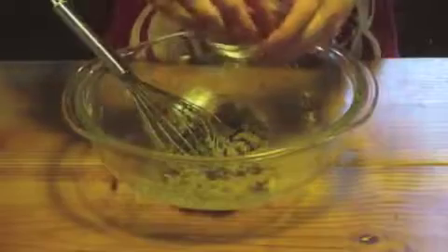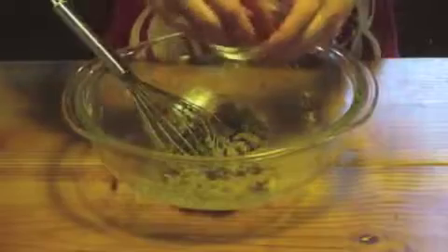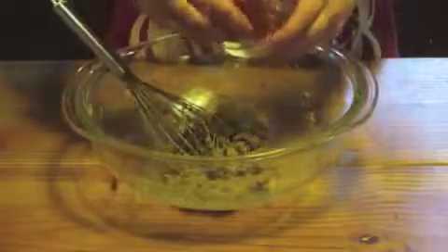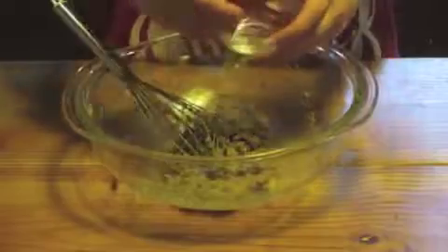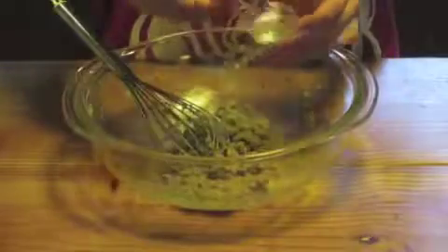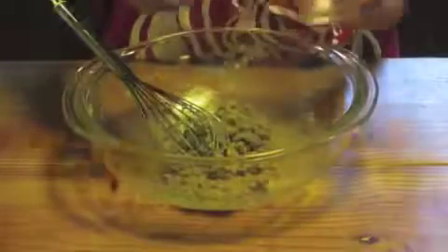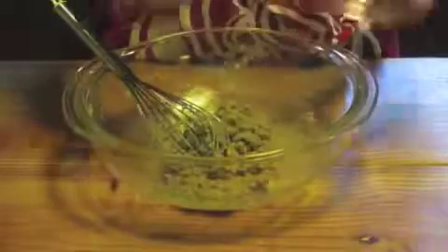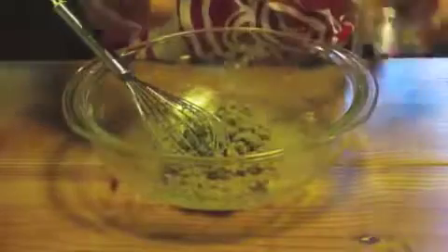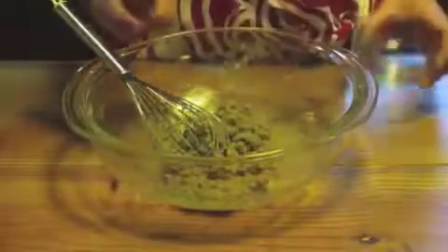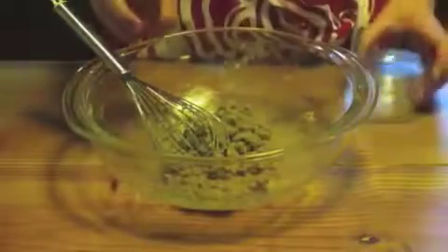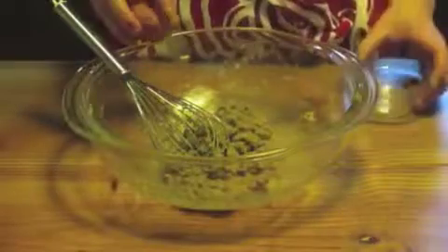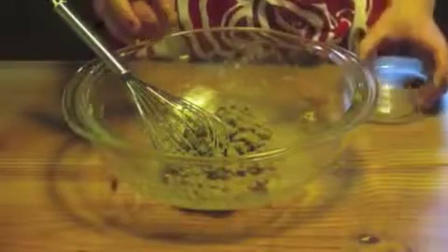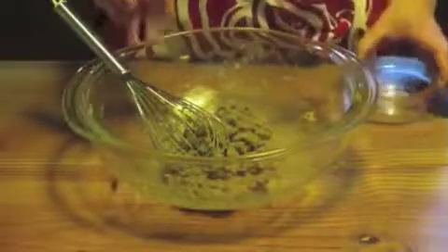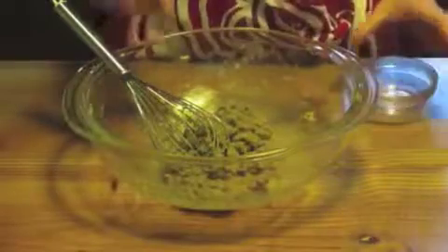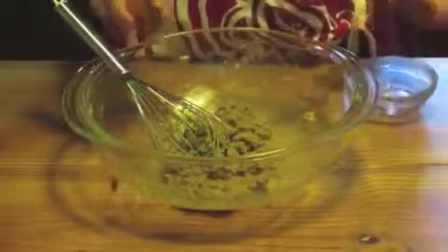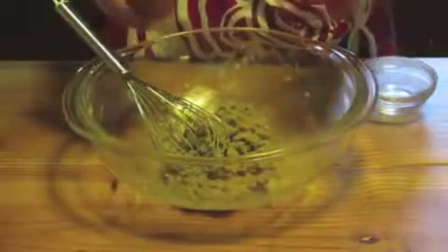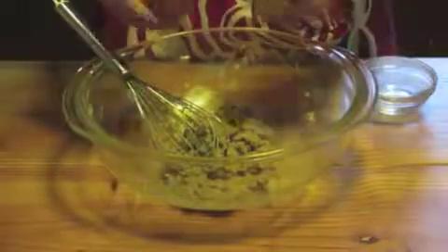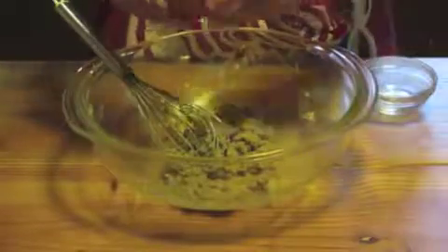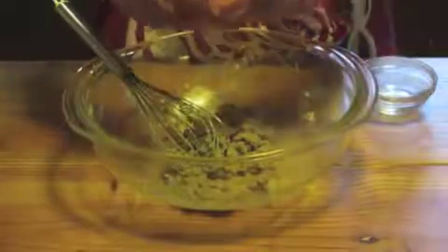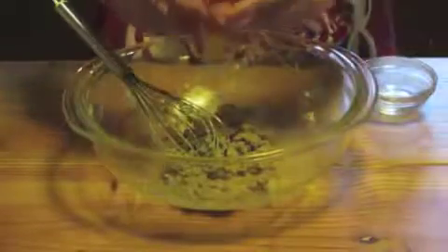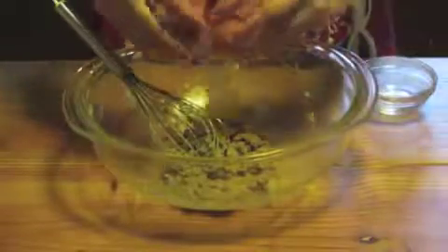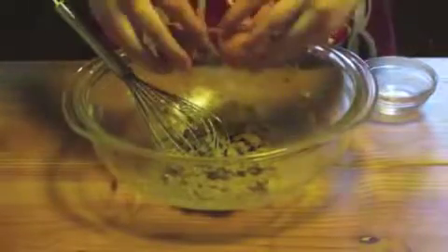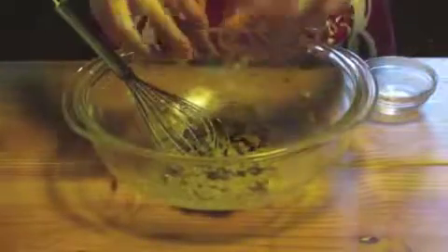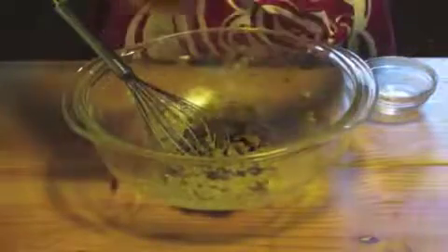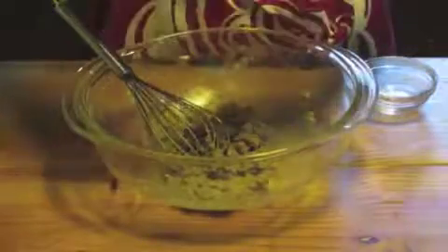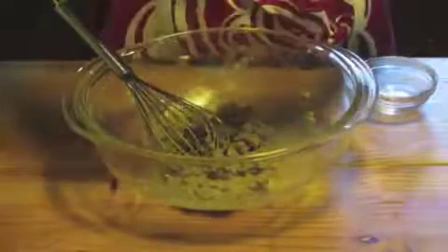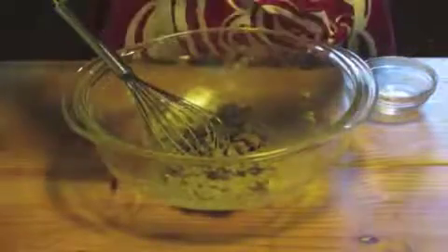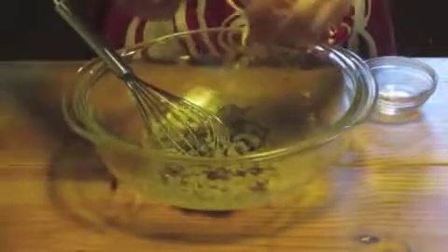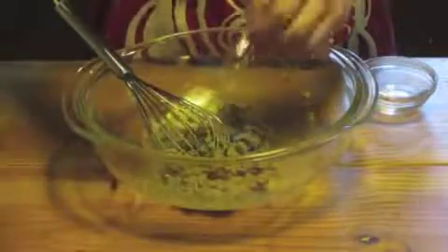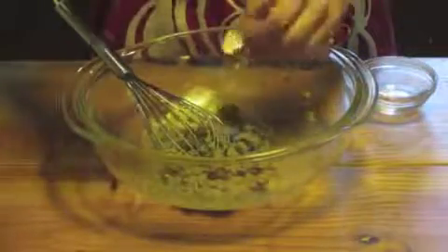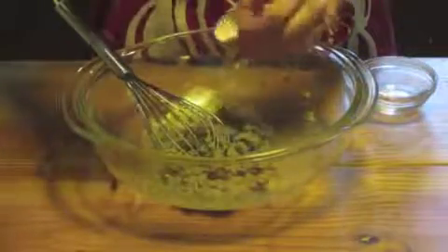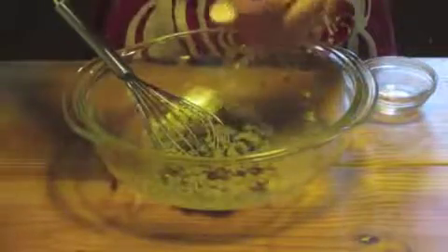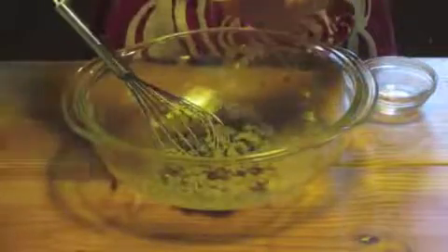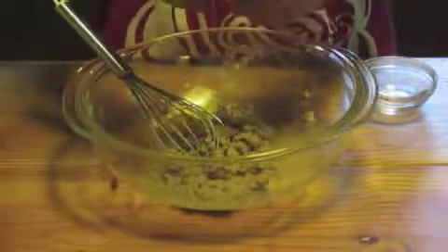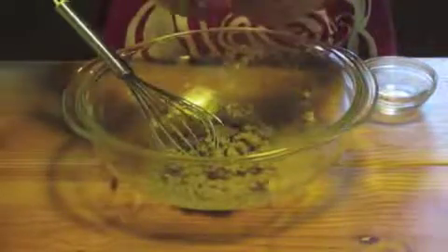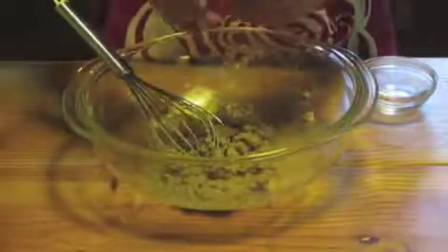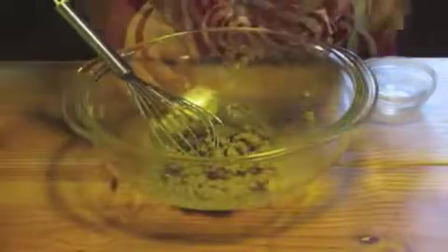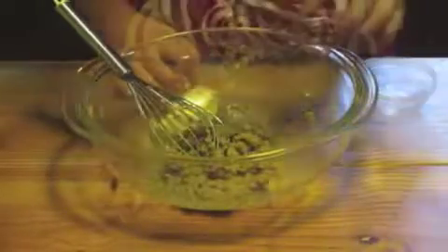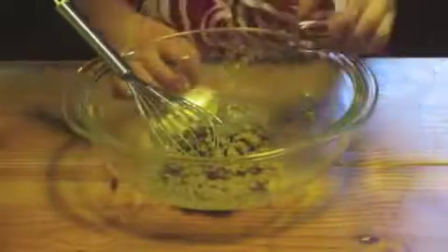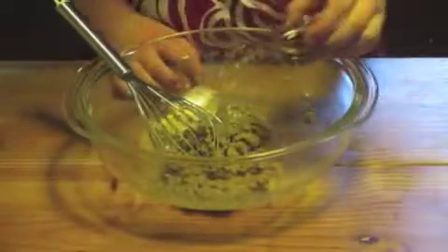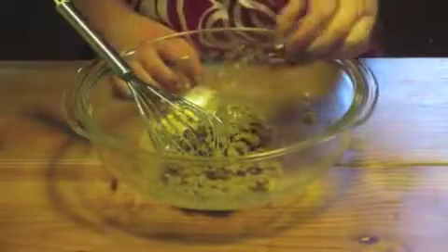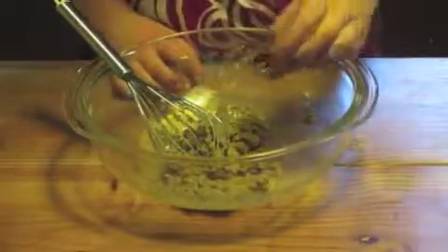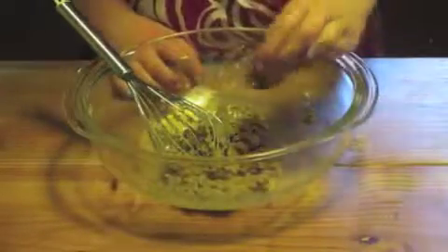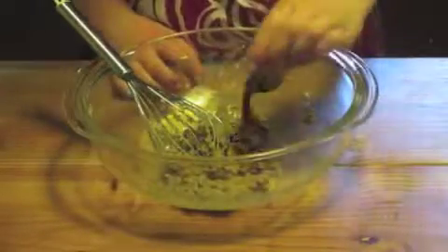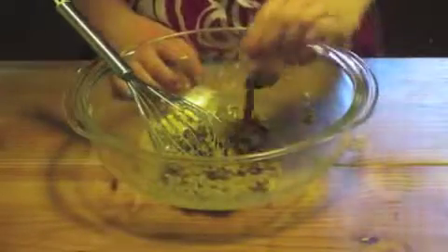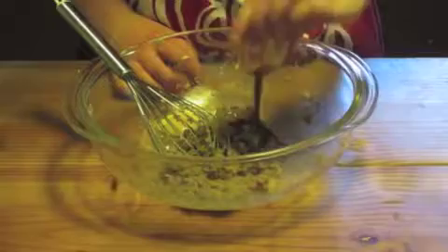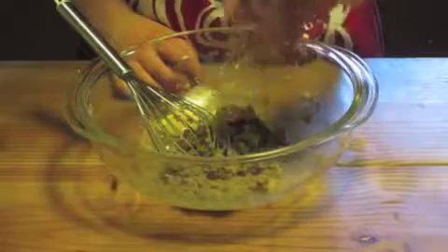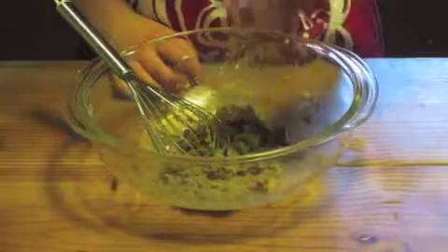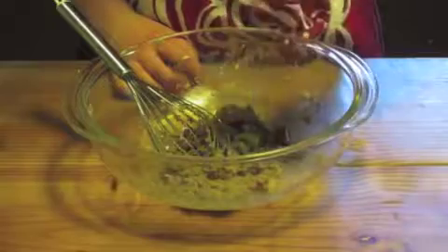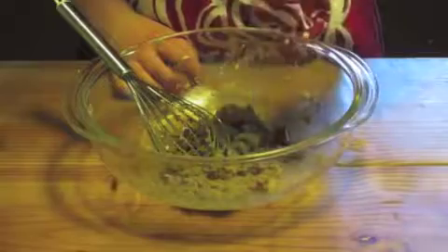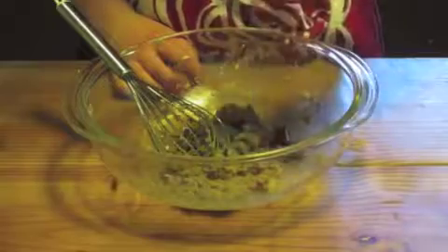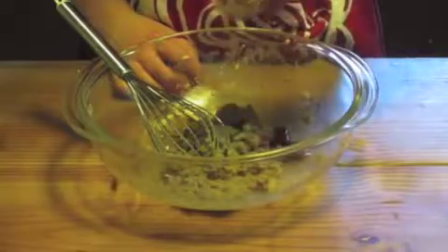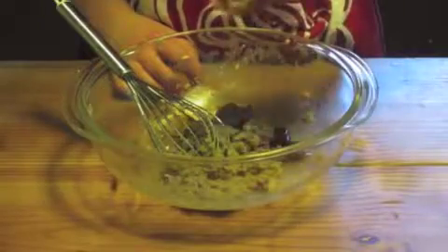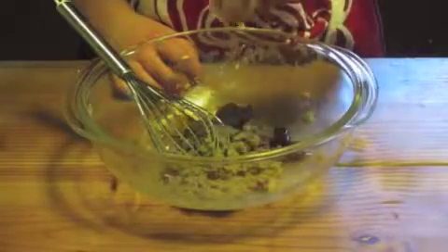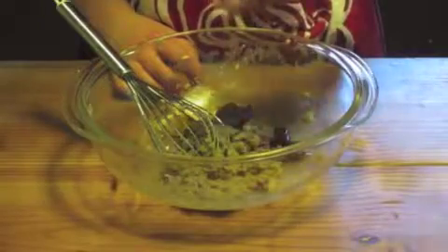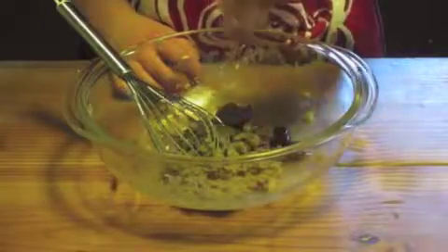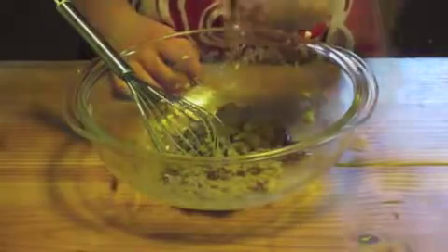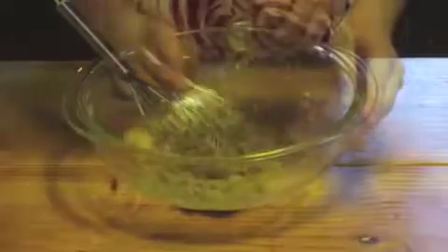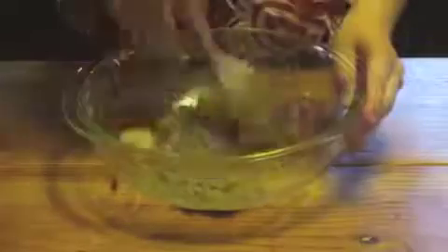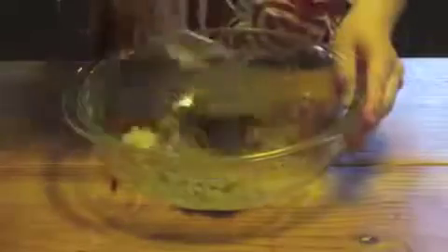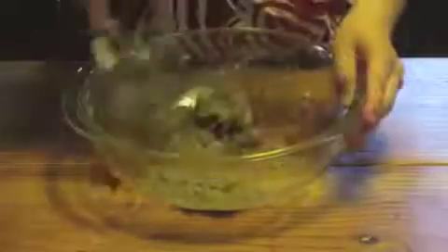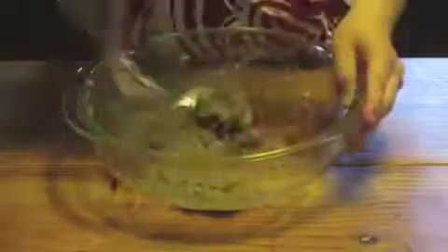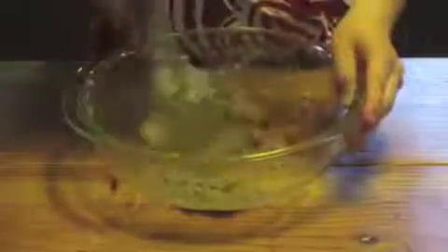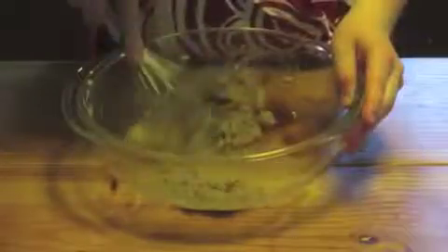Then add one egg and one teaspoon vanilla. Whisk it again.